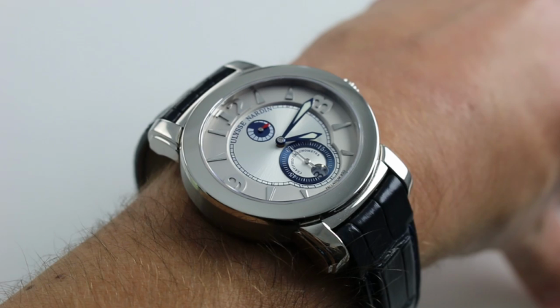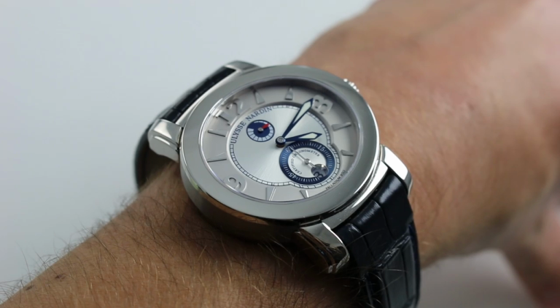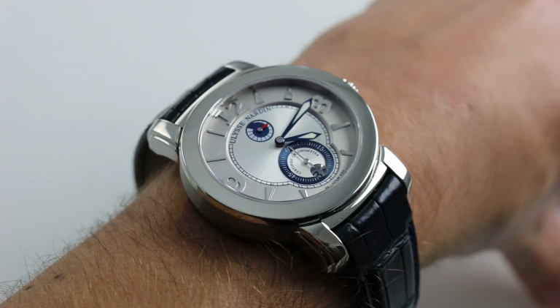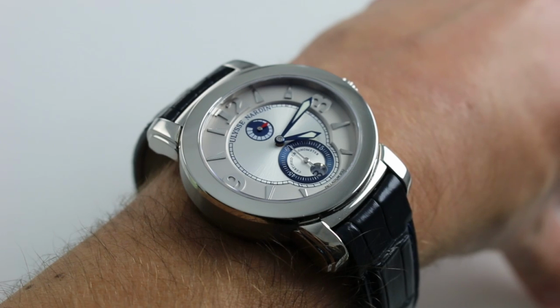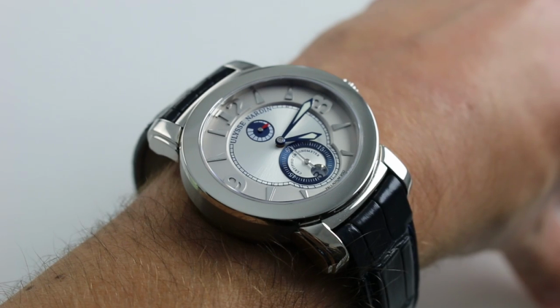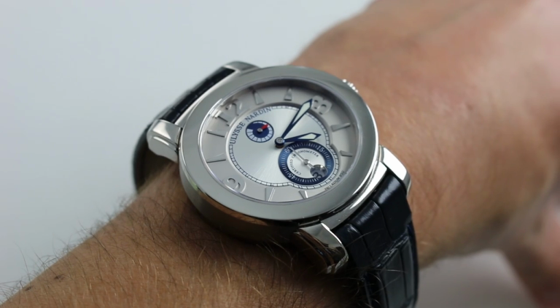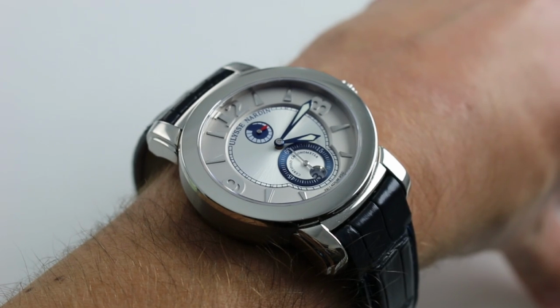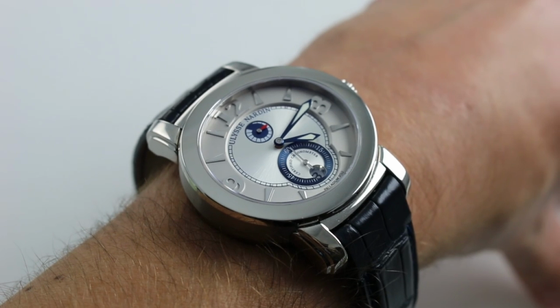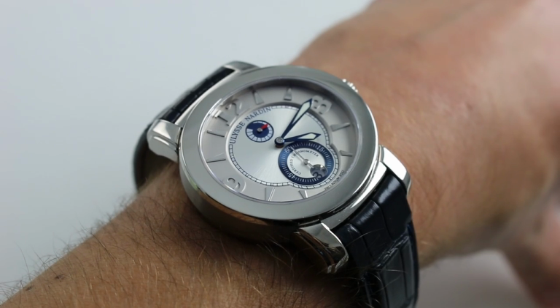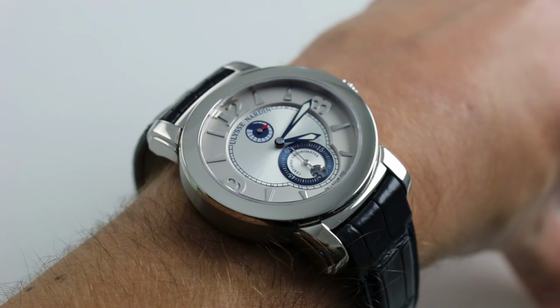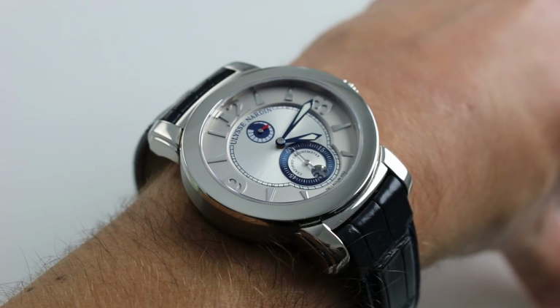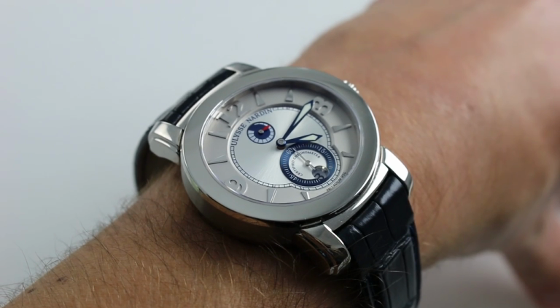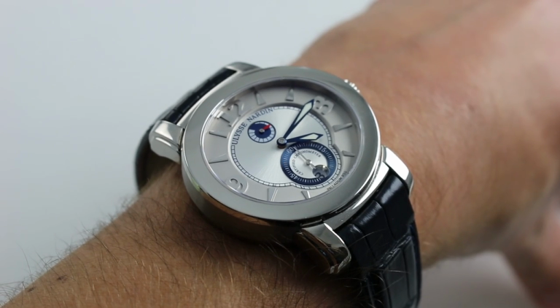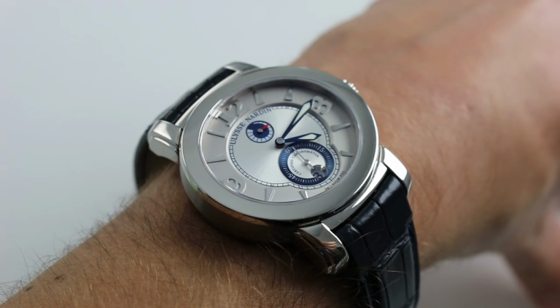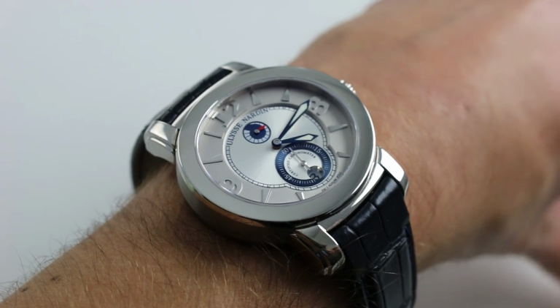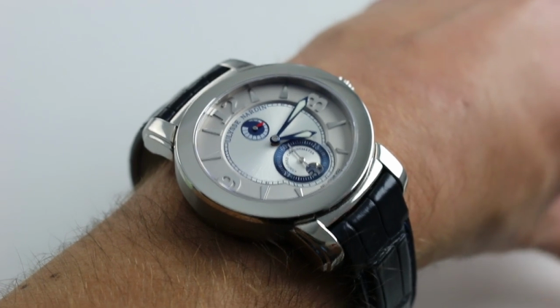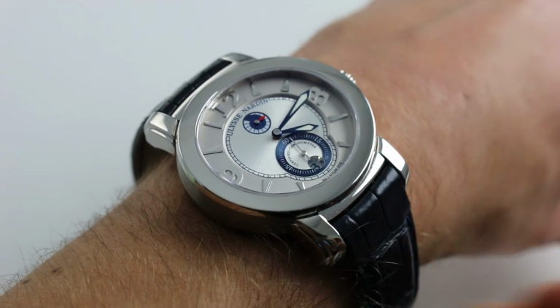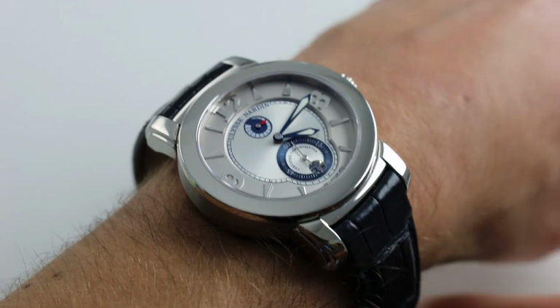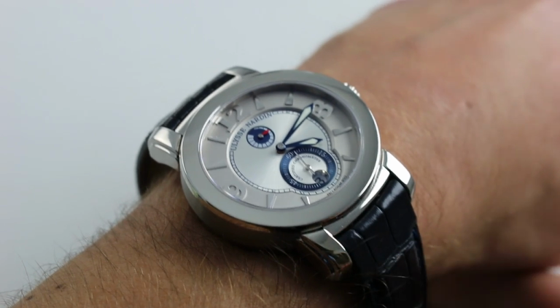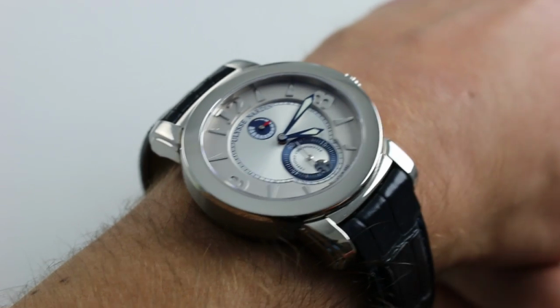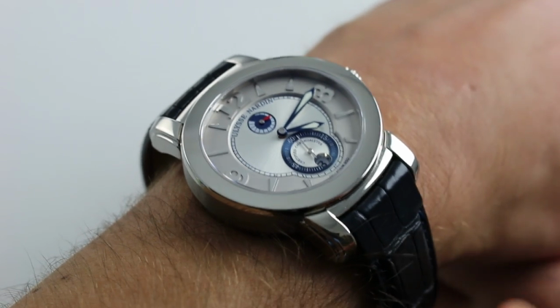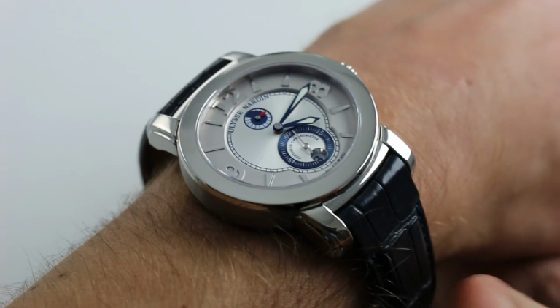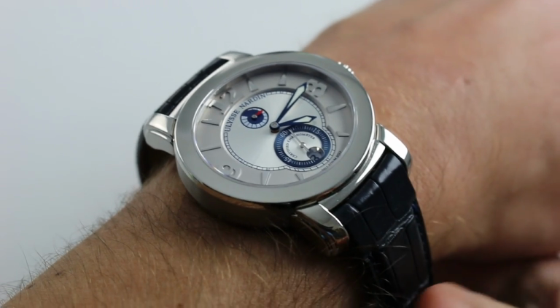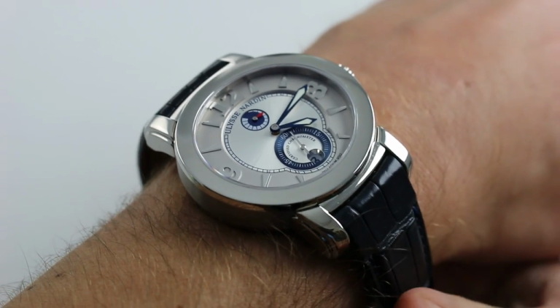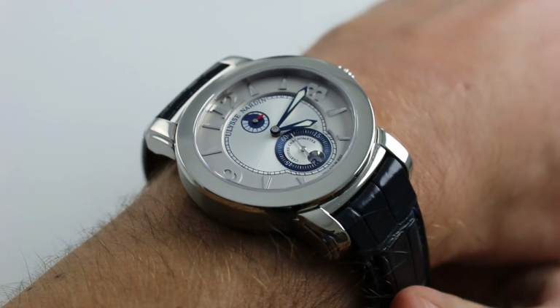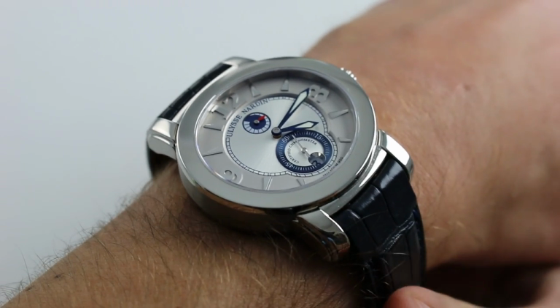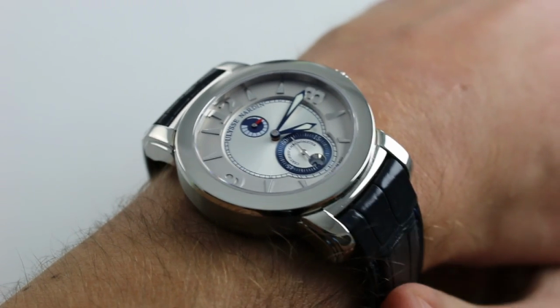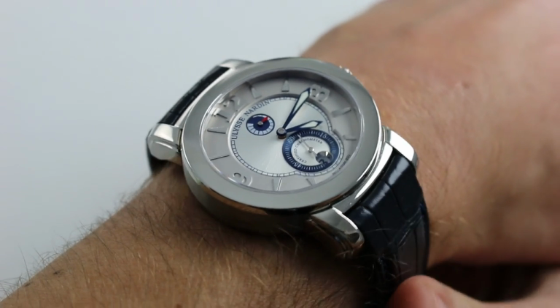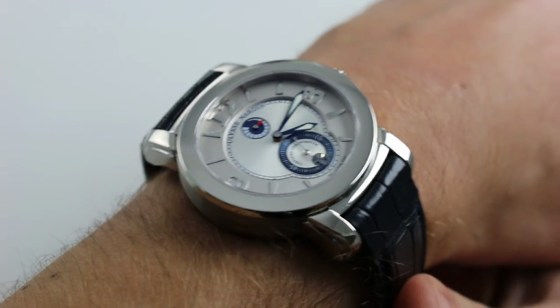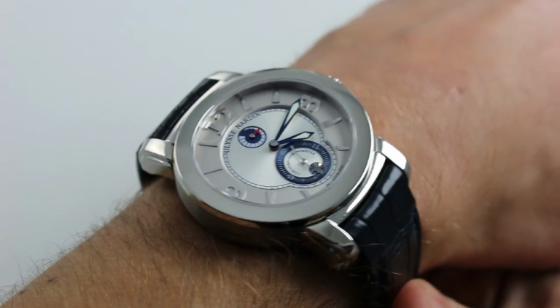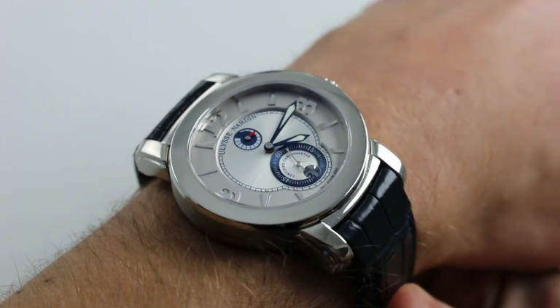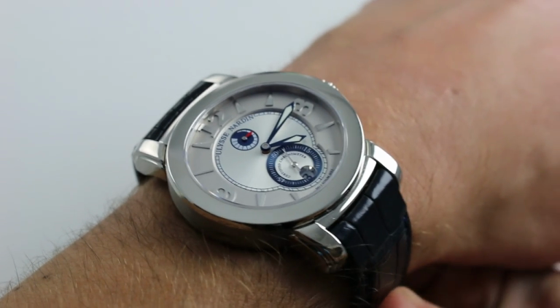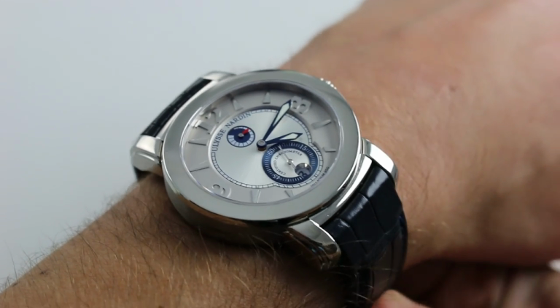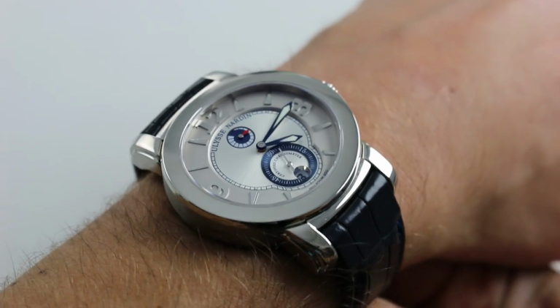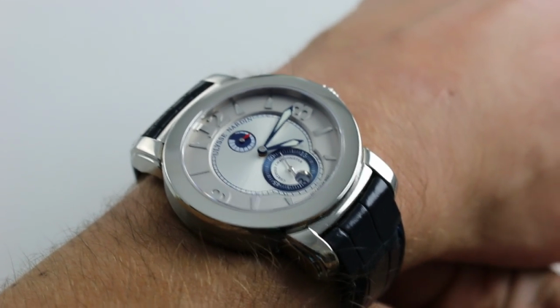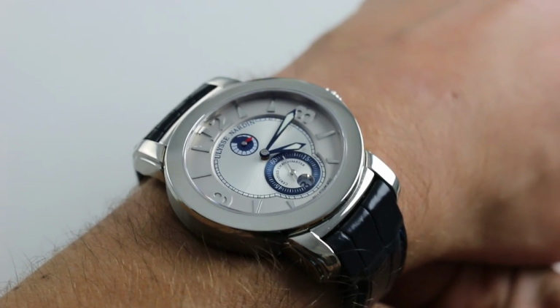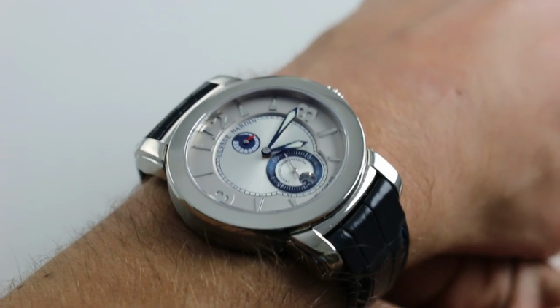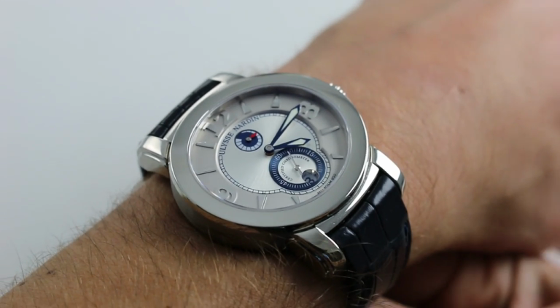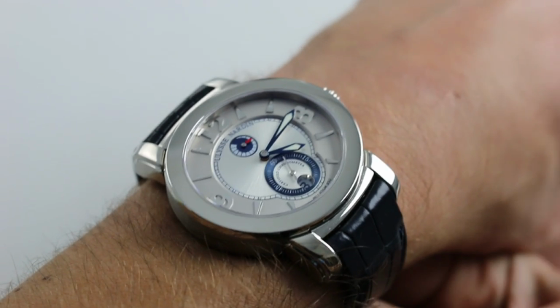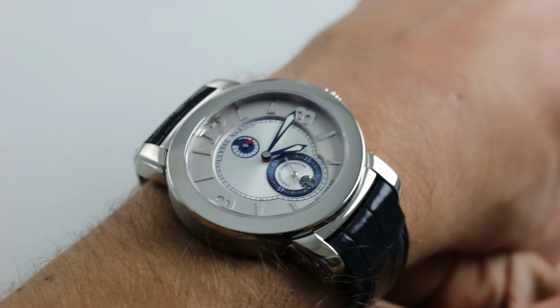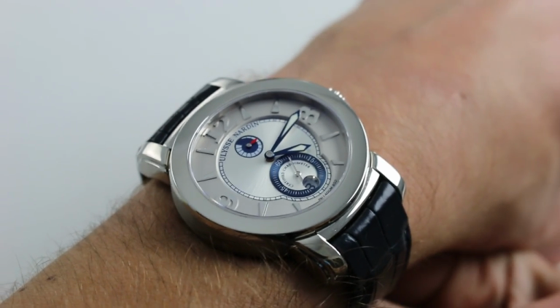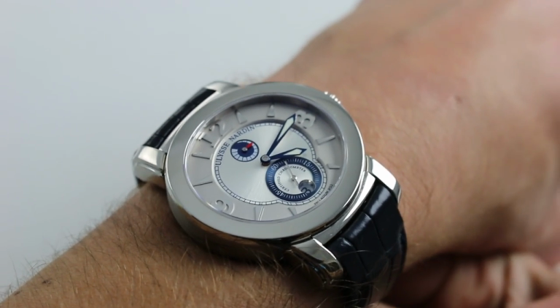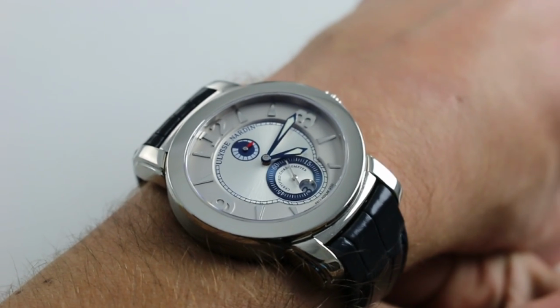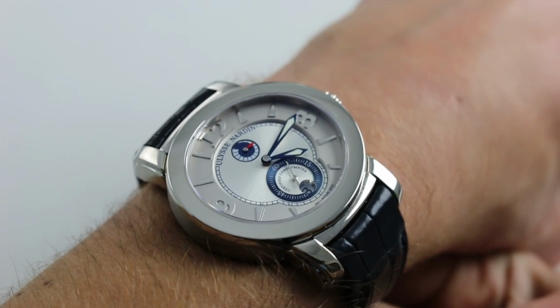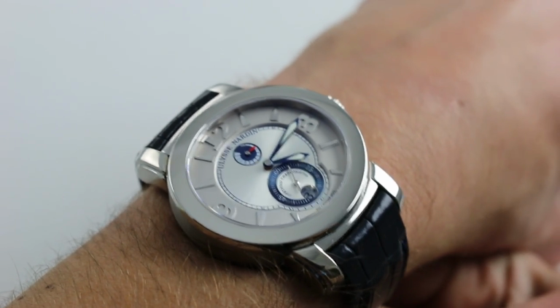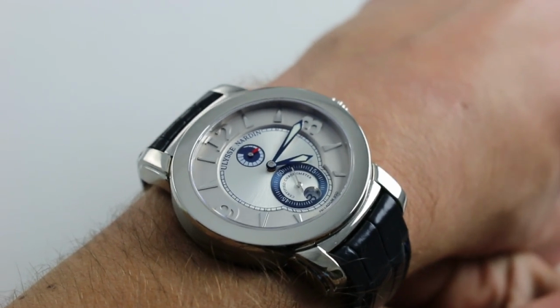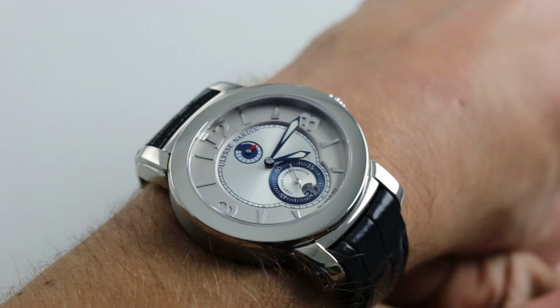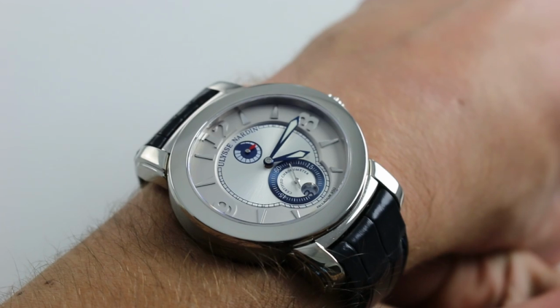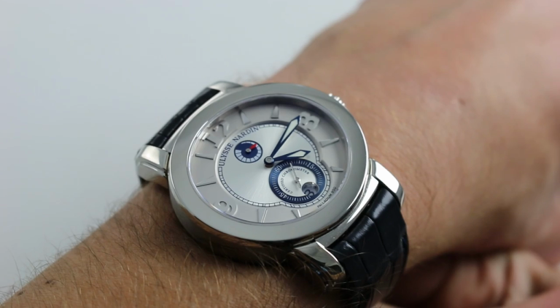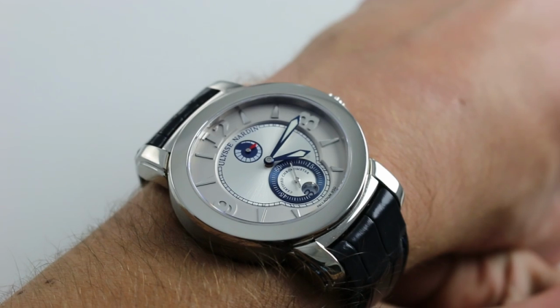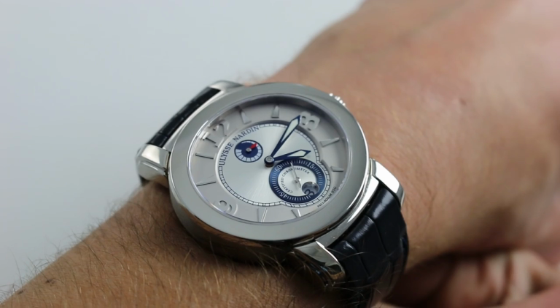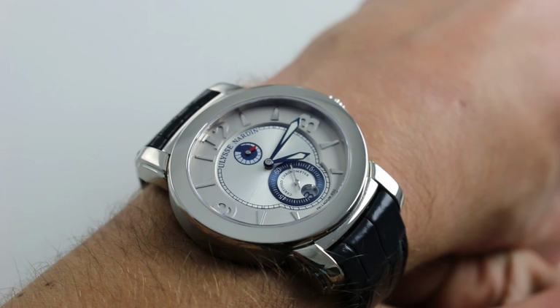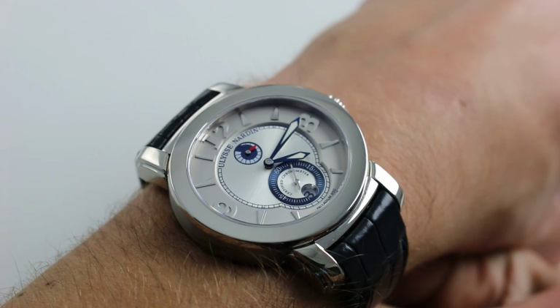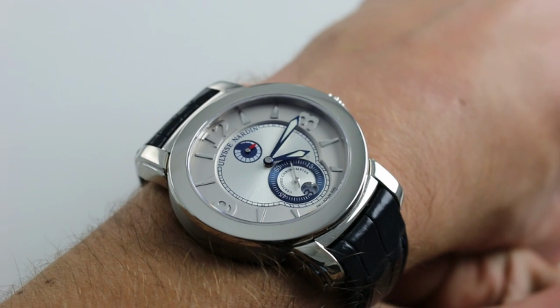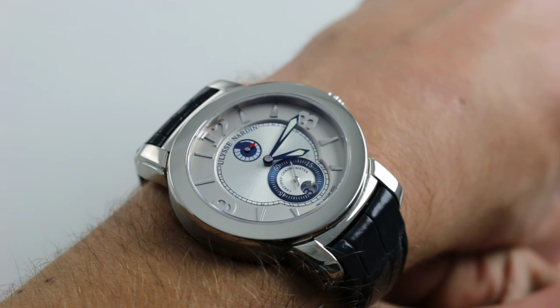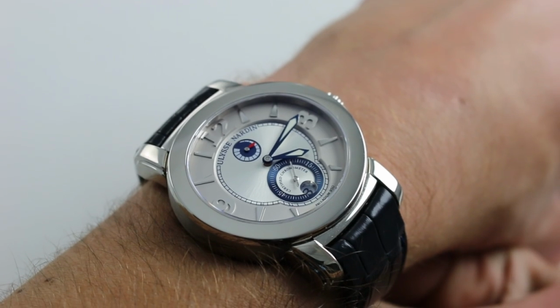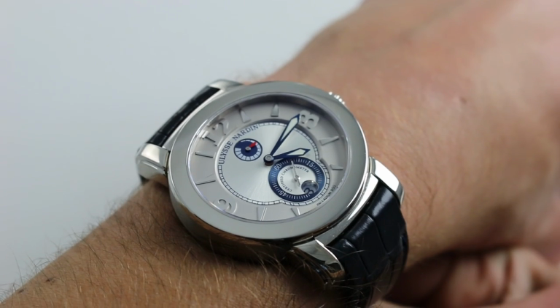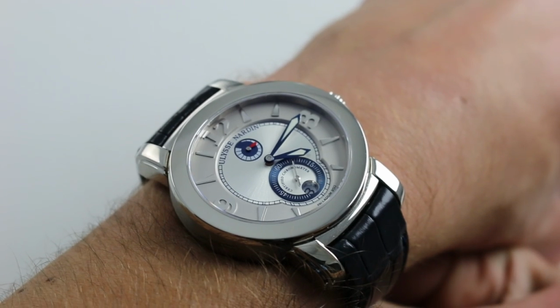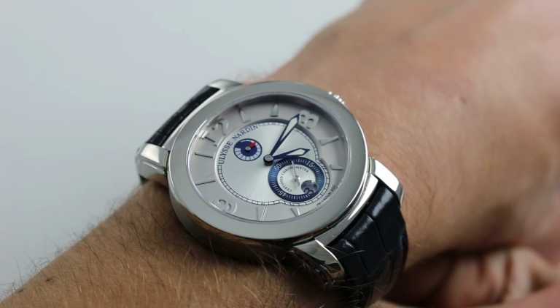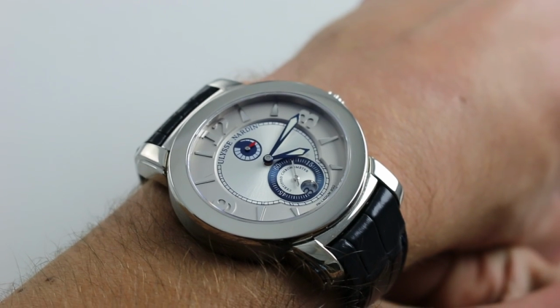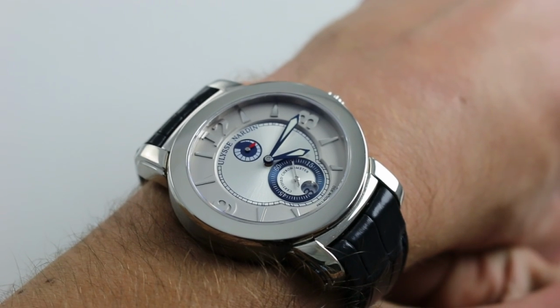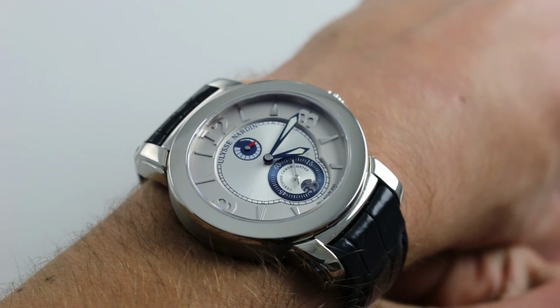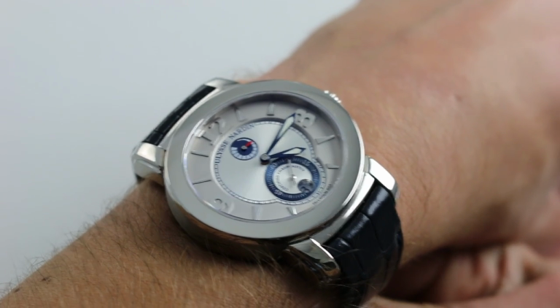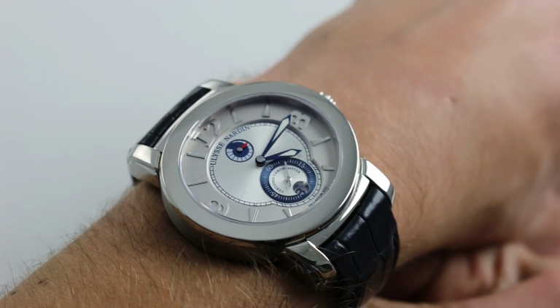Hi, I'm Tim. Welcome to our channel, and thanks for logging on. Today, we're discussing the Ulysse Nardin Macho Palladium.